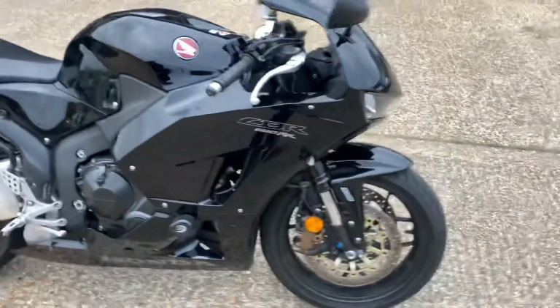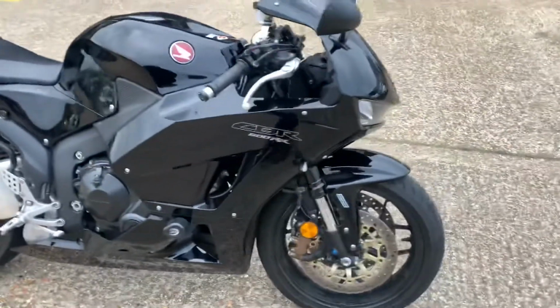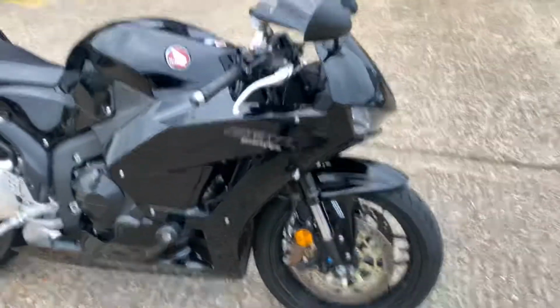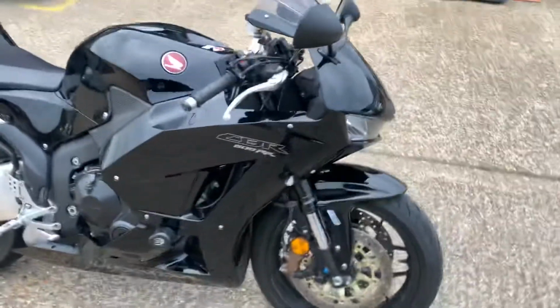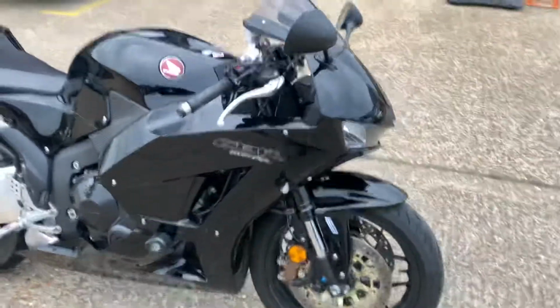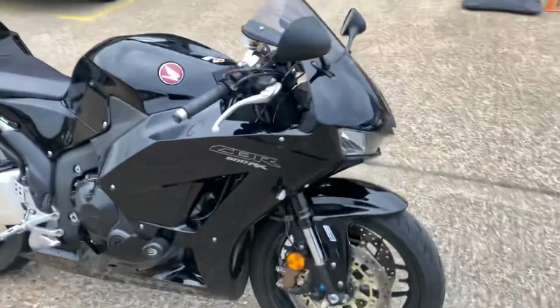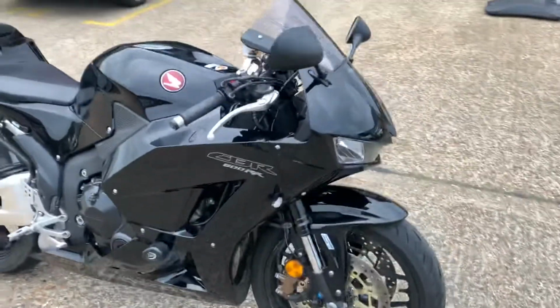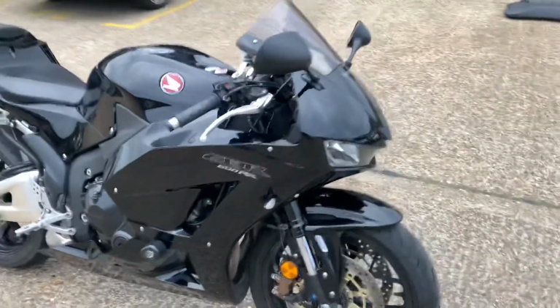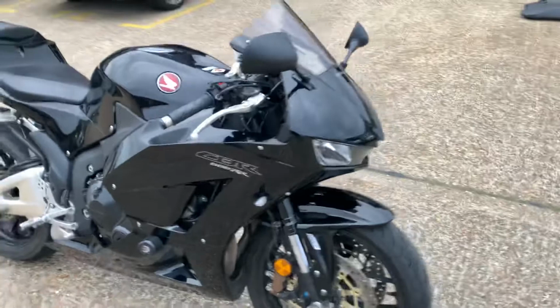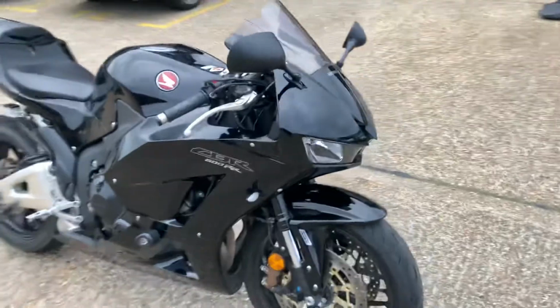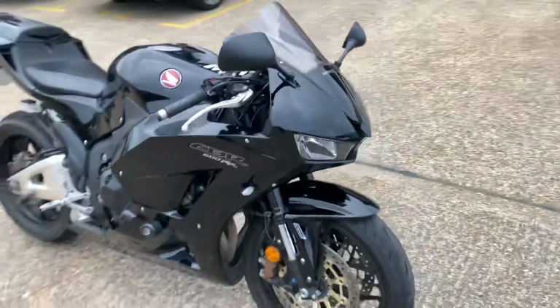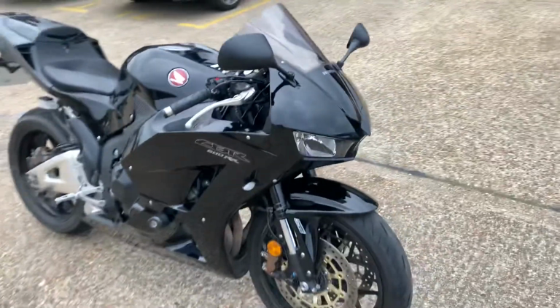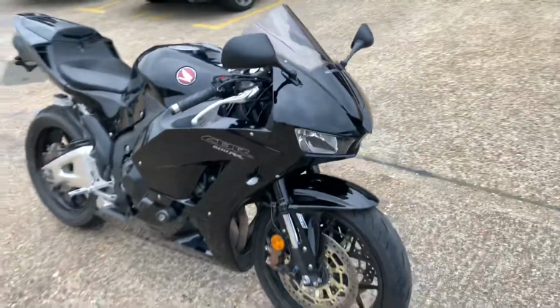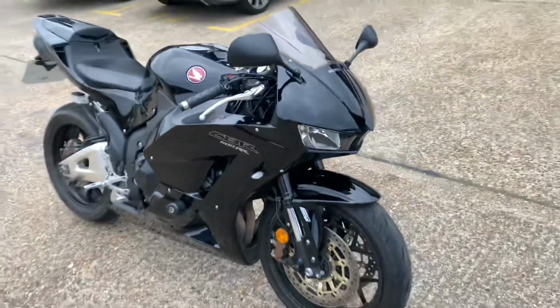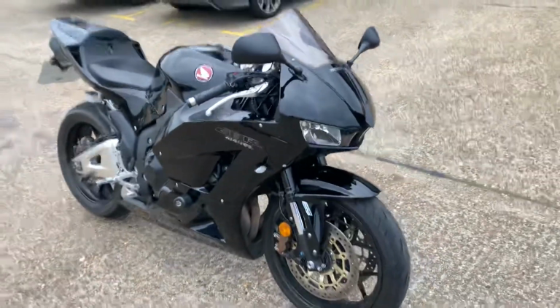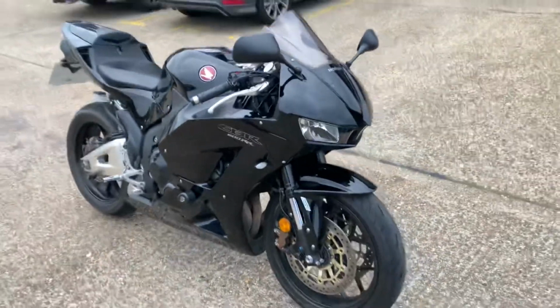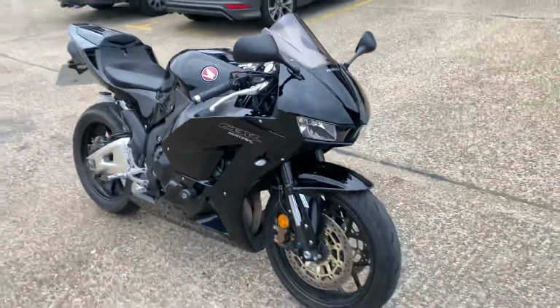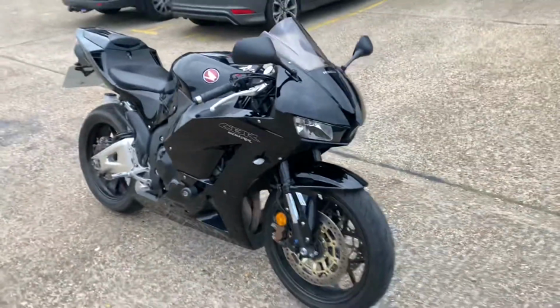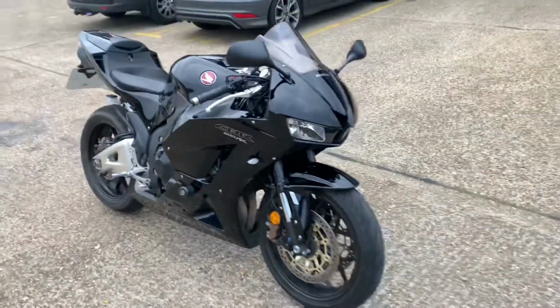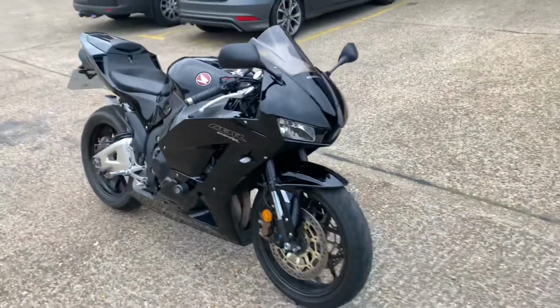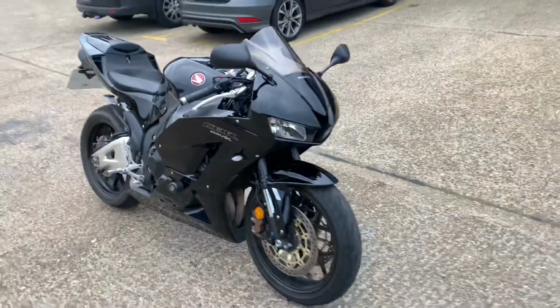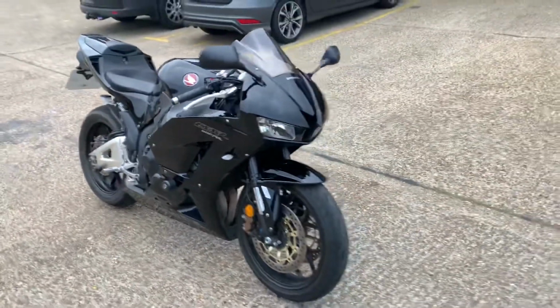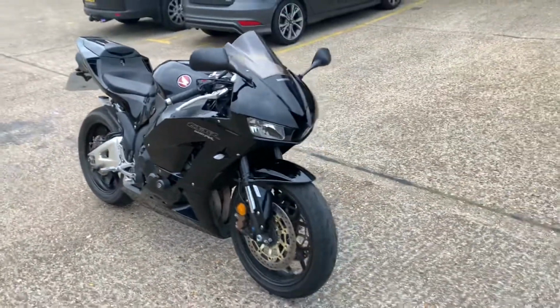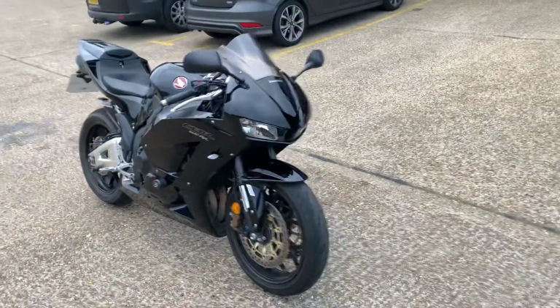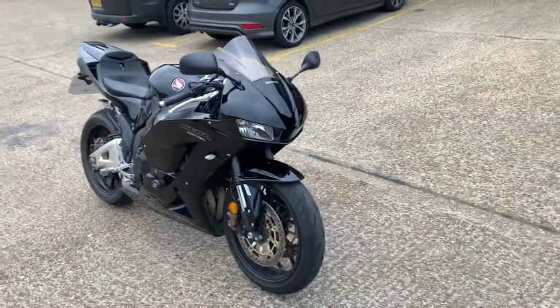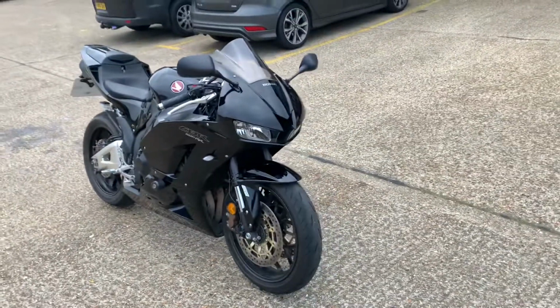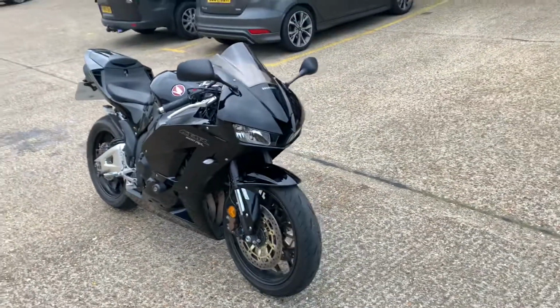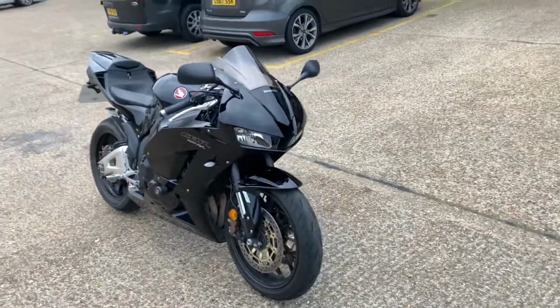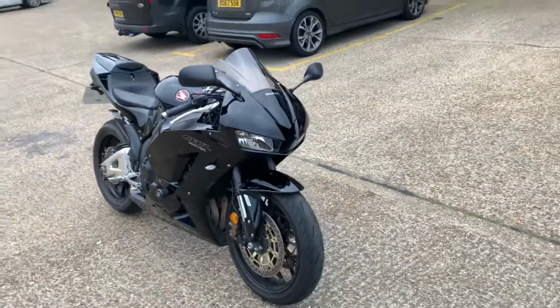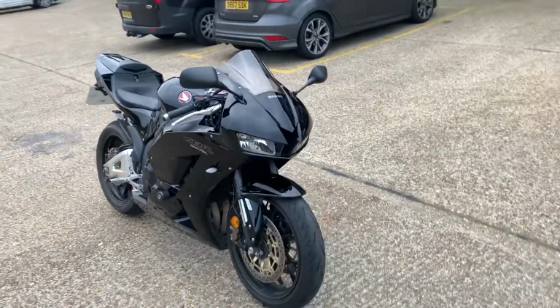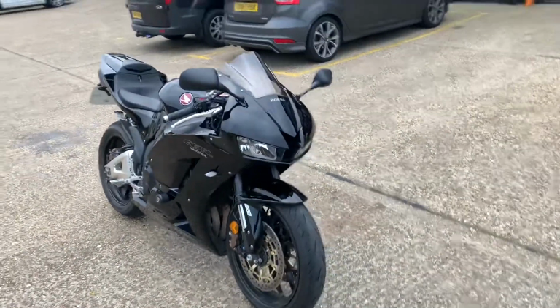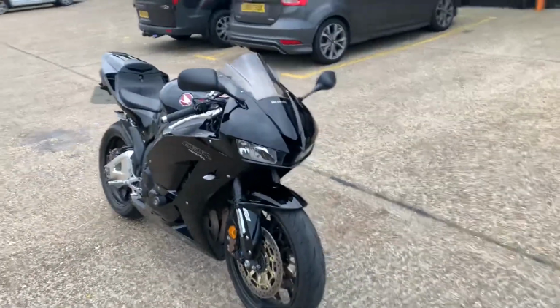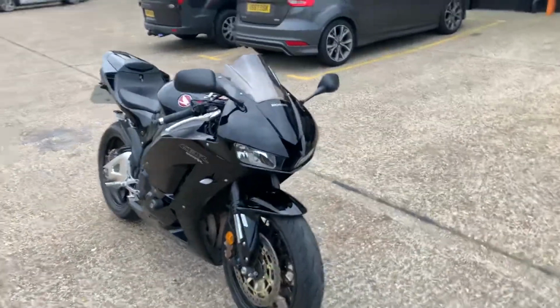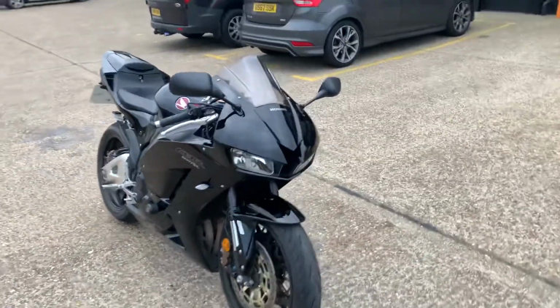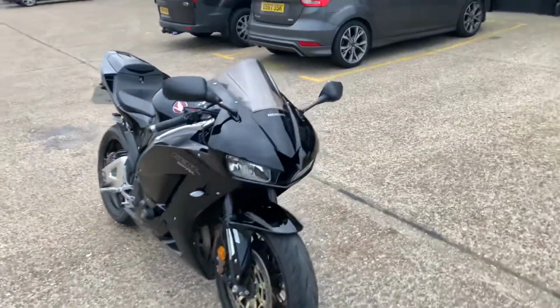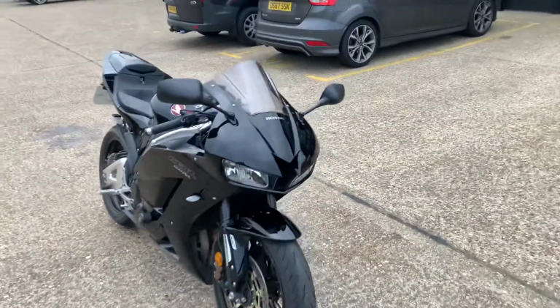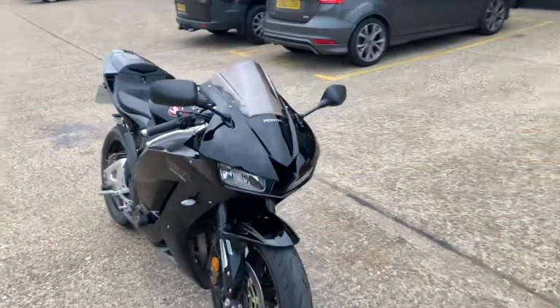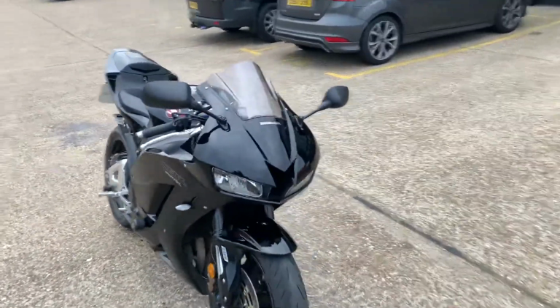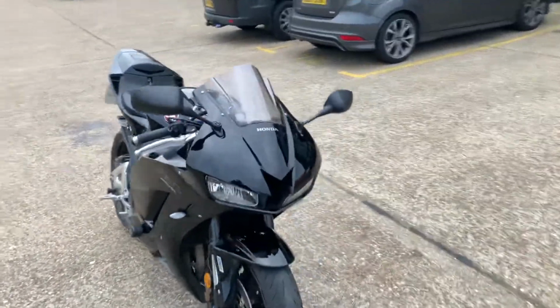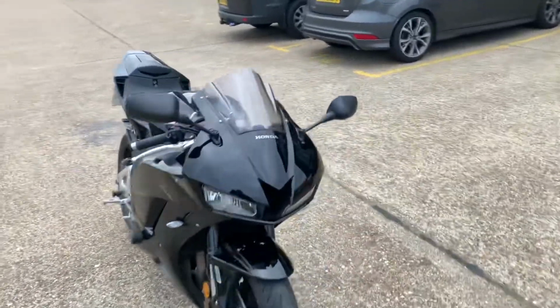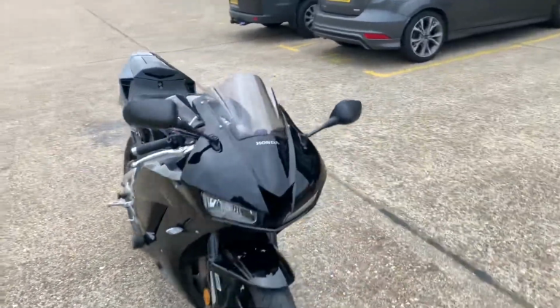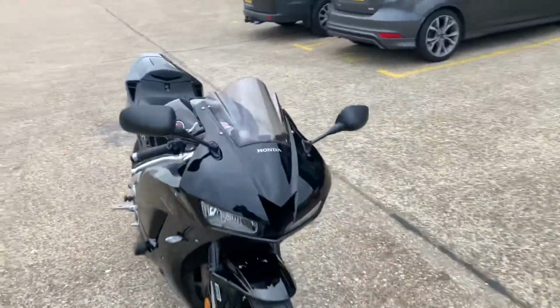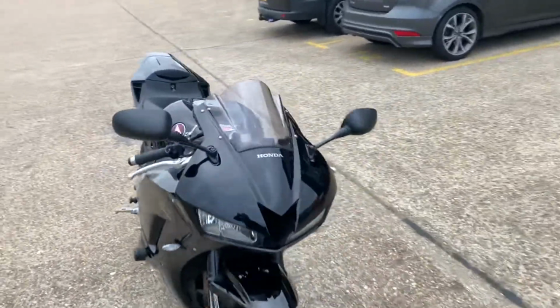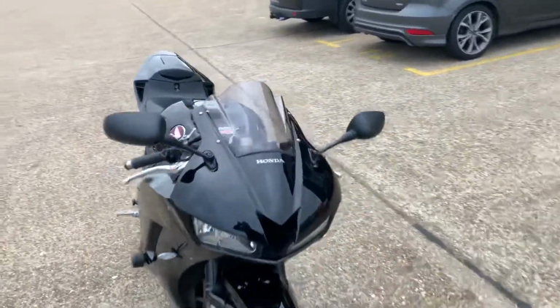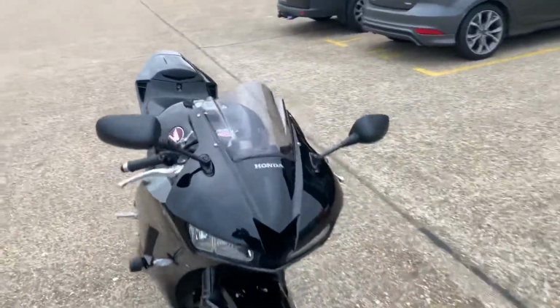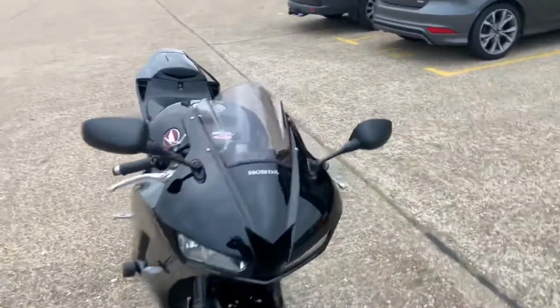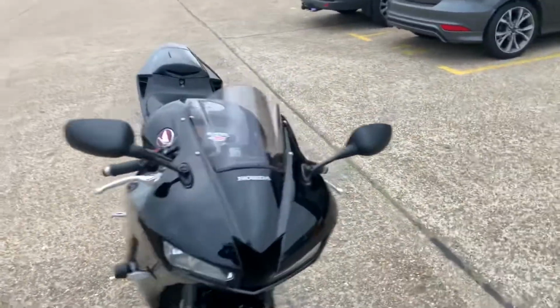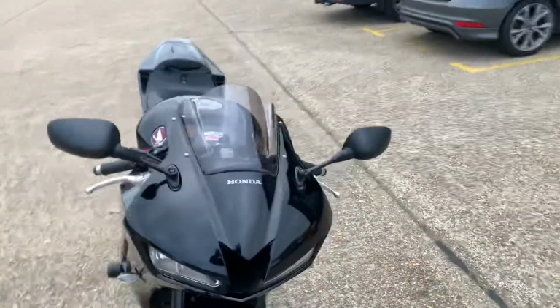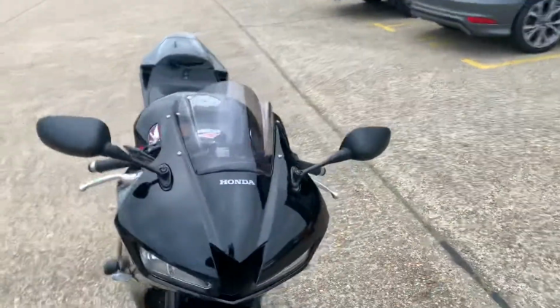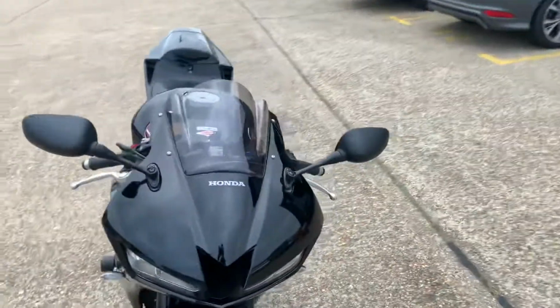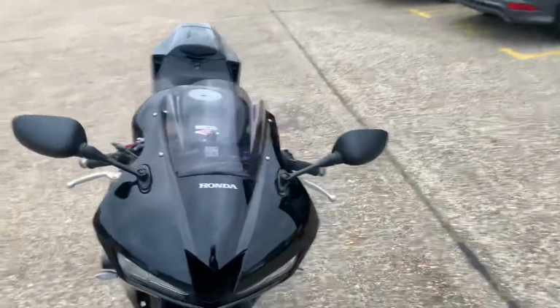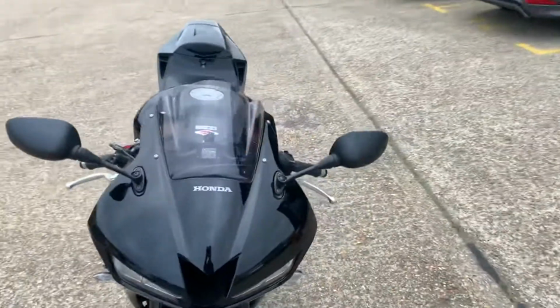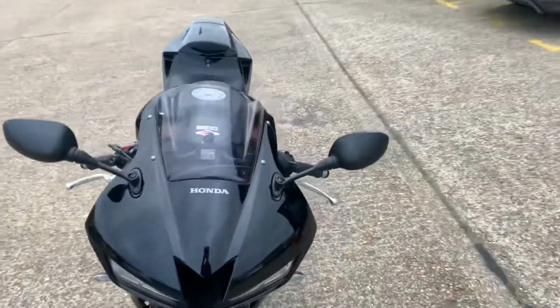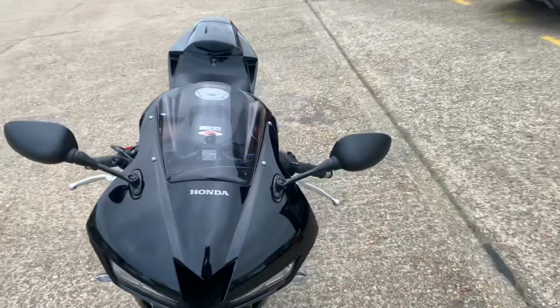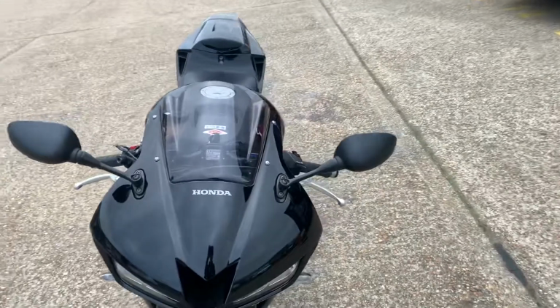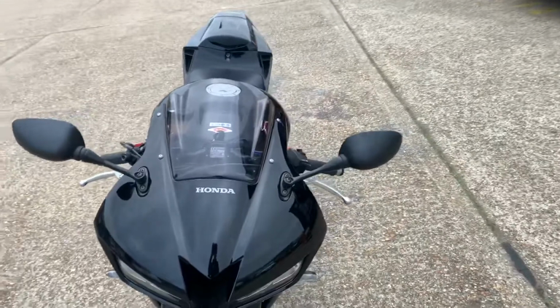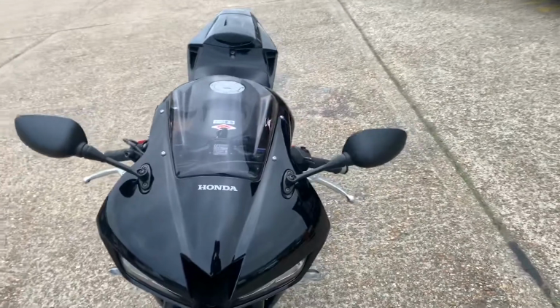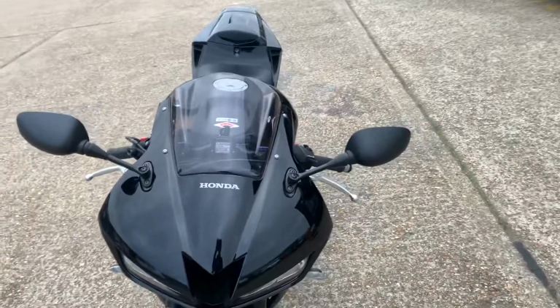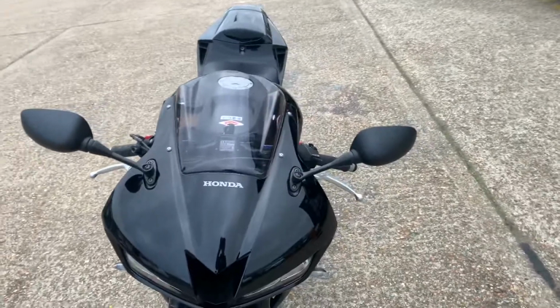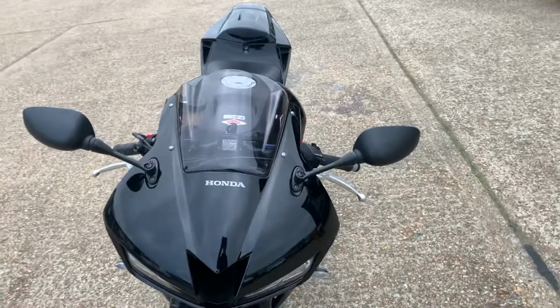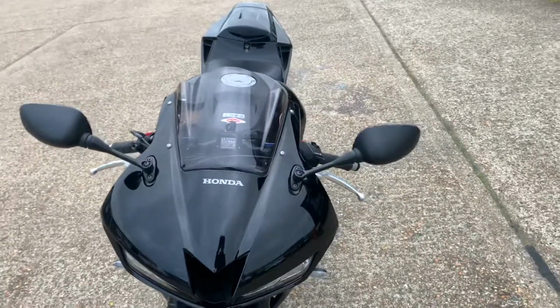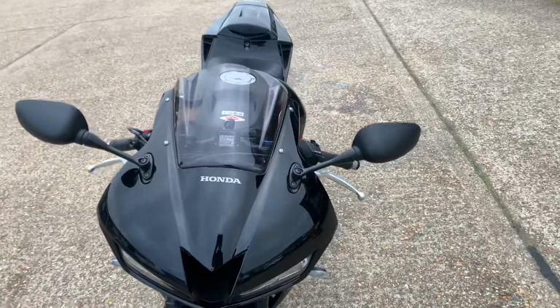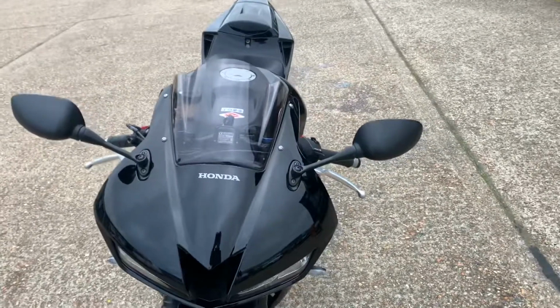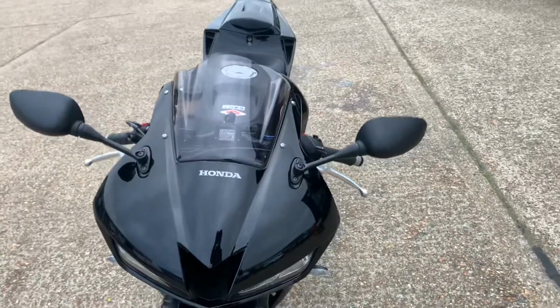The bike has just arrived, hasn't been cleaned or validated yet. Just grabbing you a quick video to show you the general spec and what it's like.